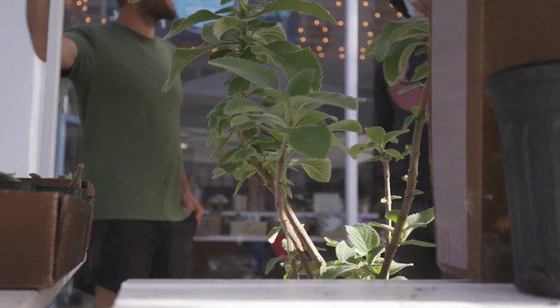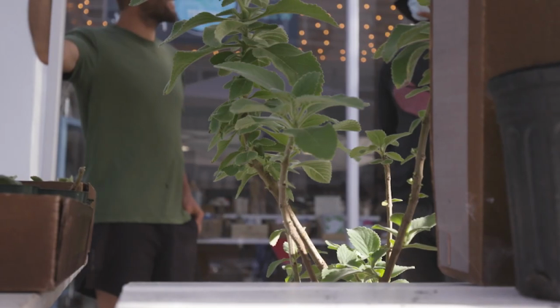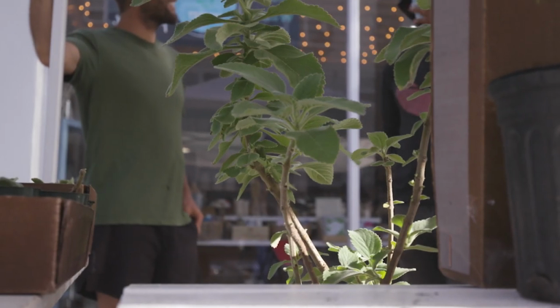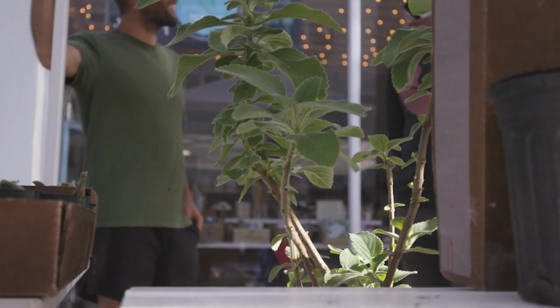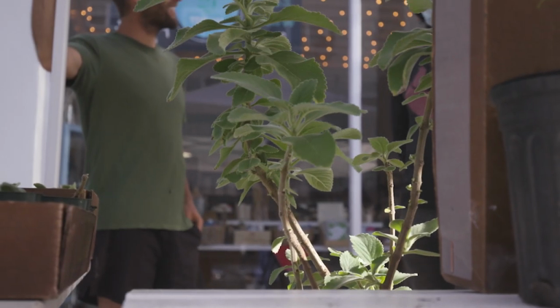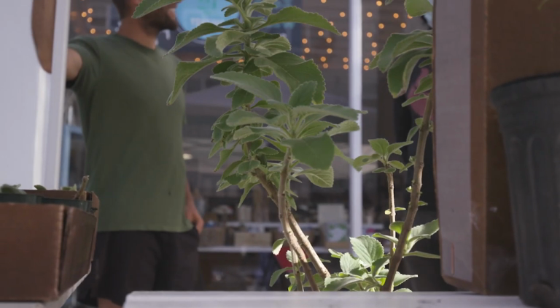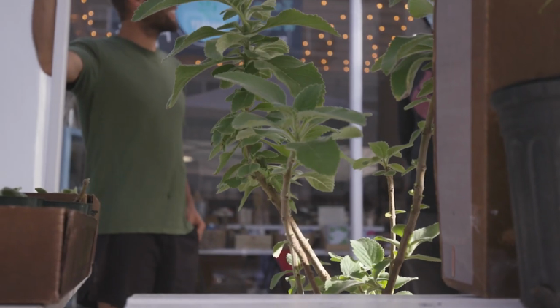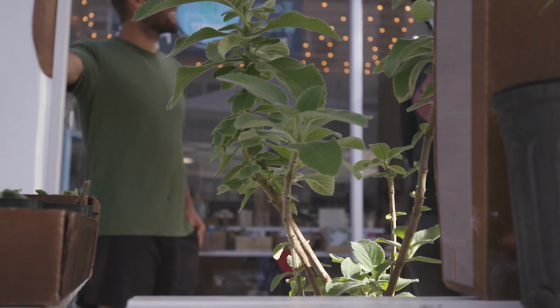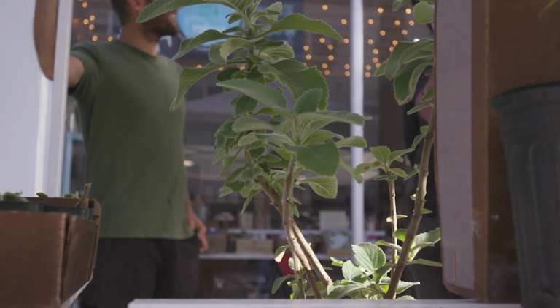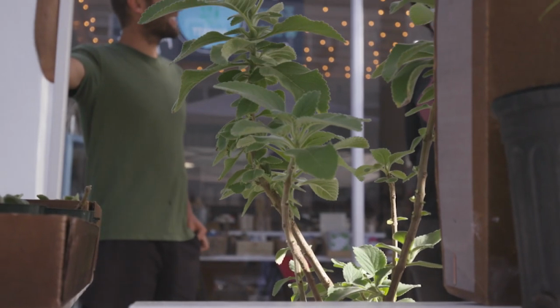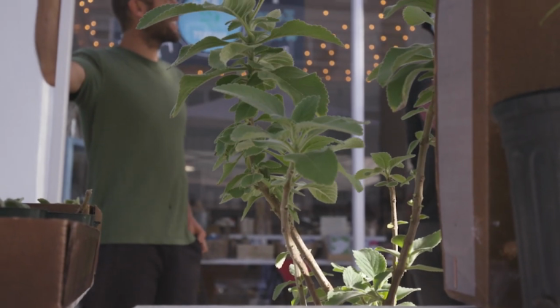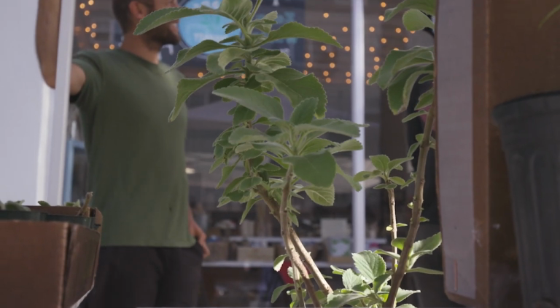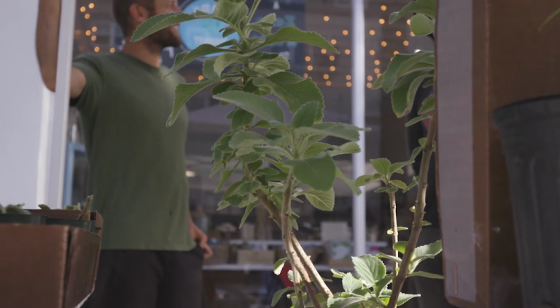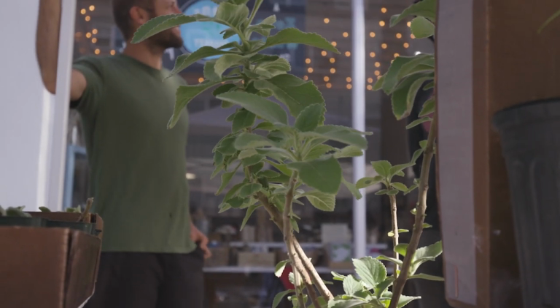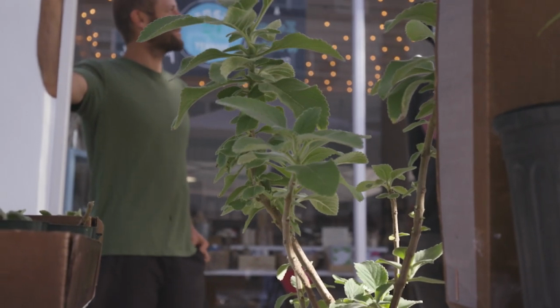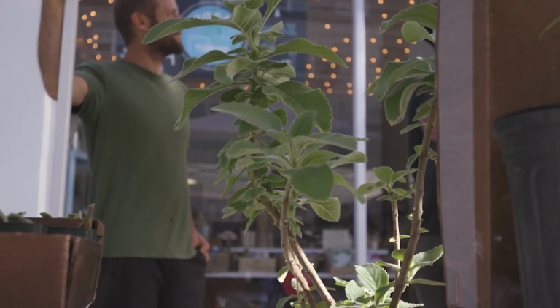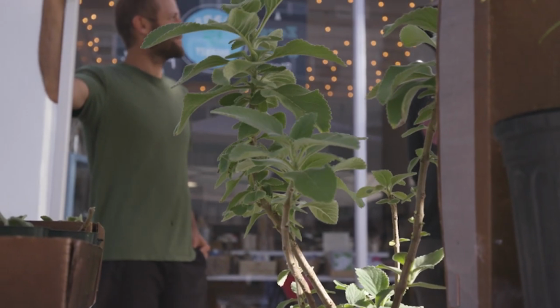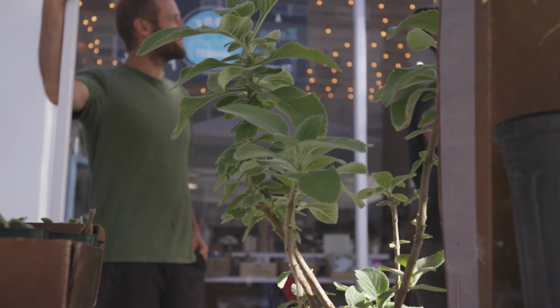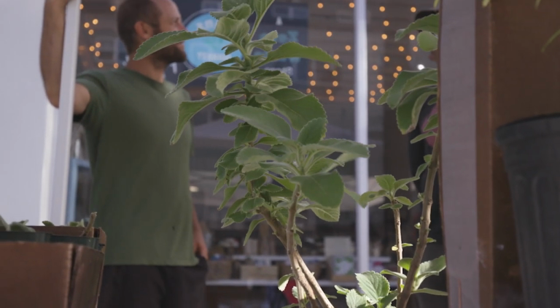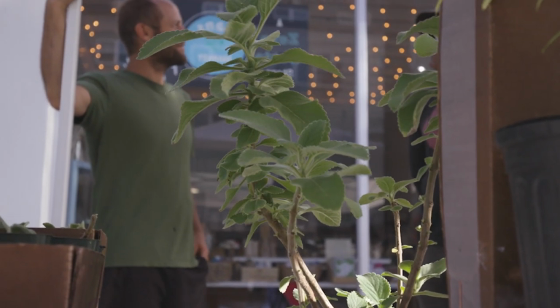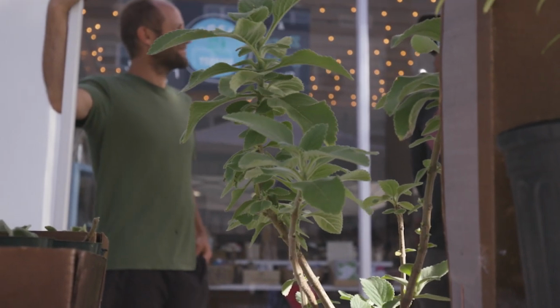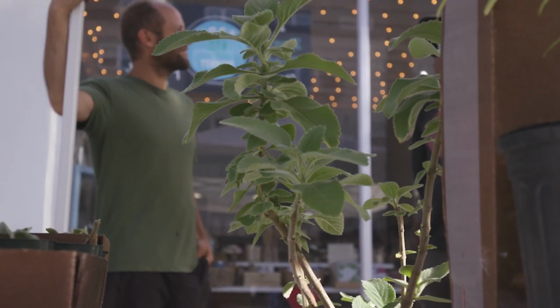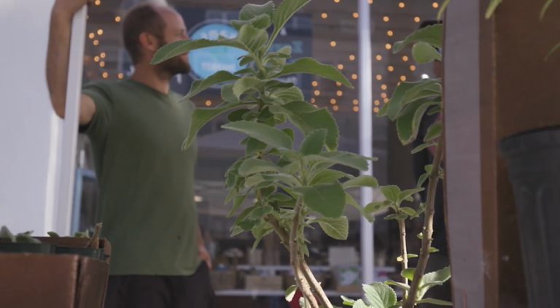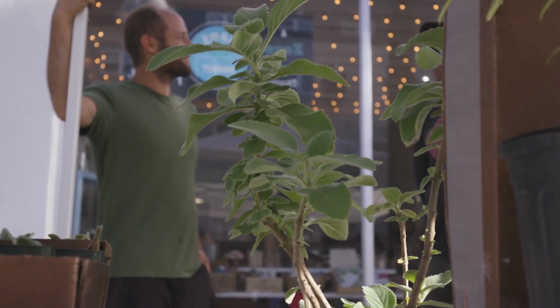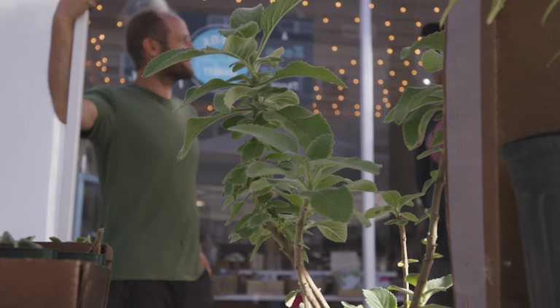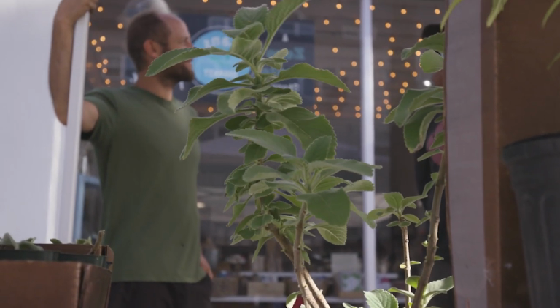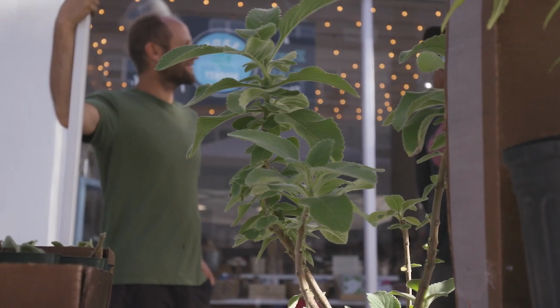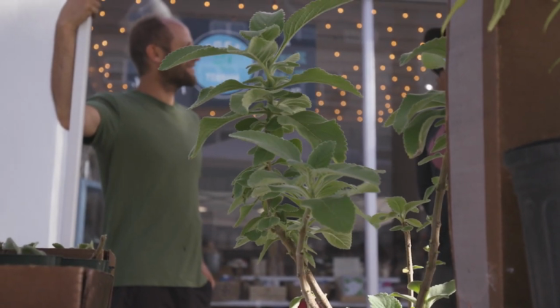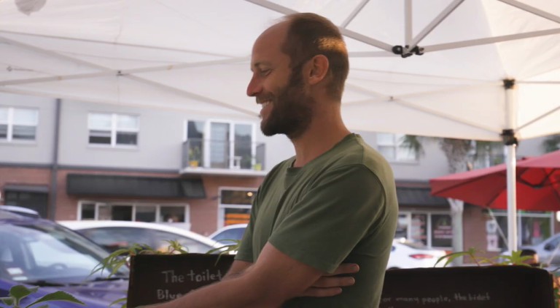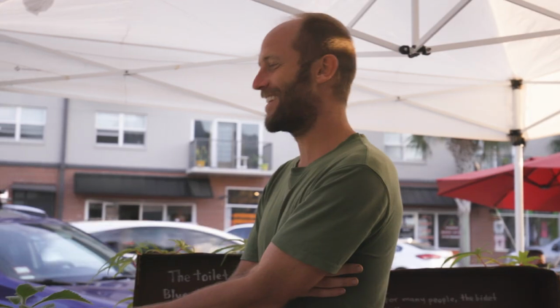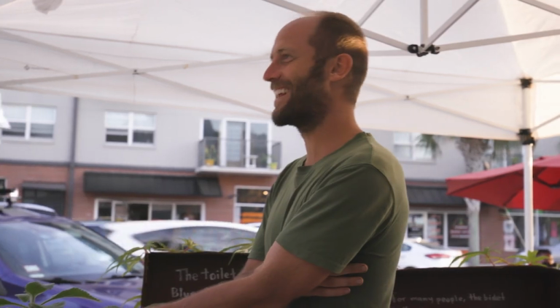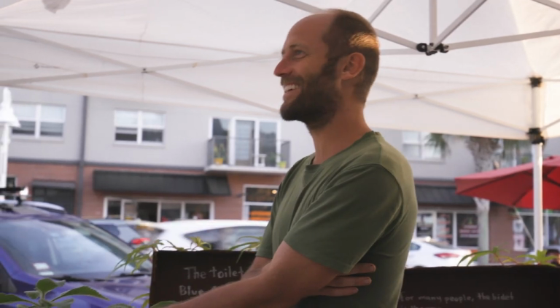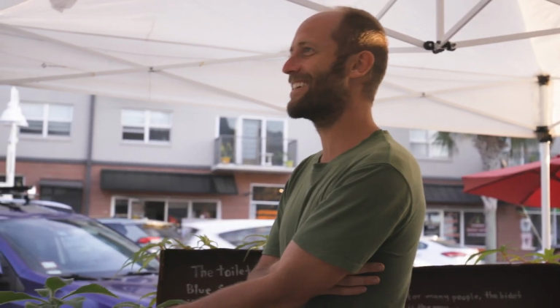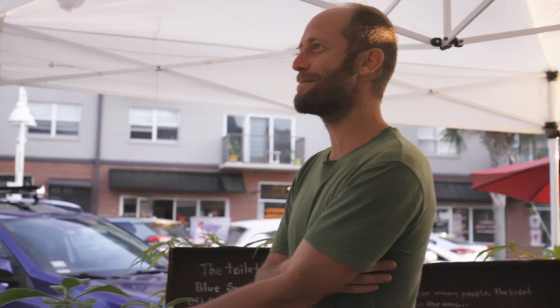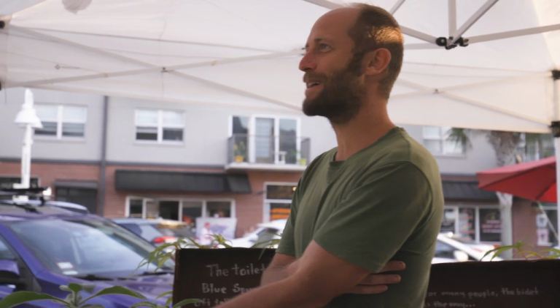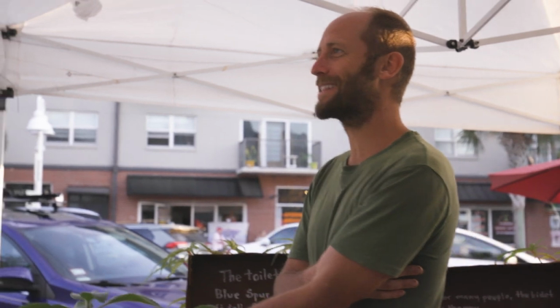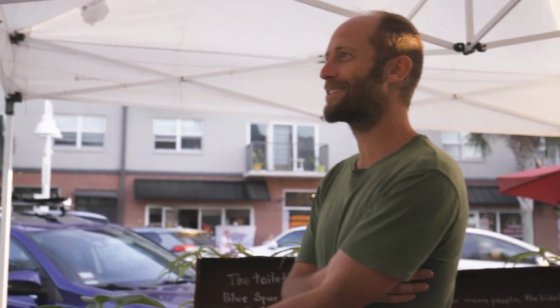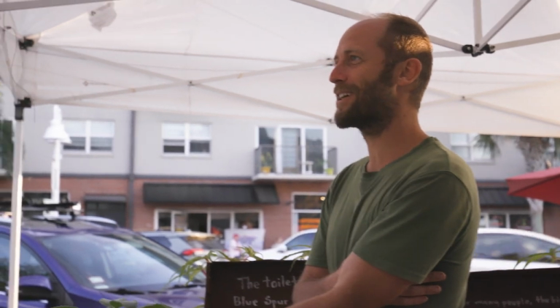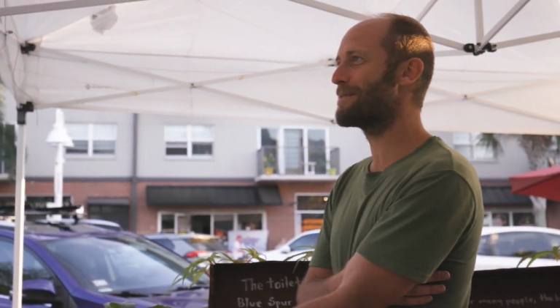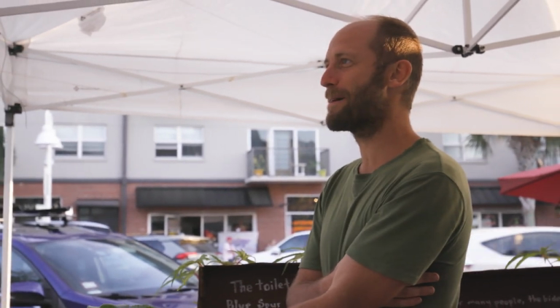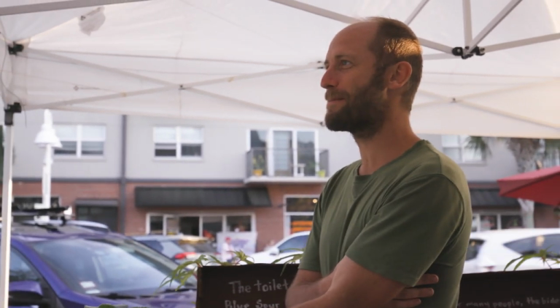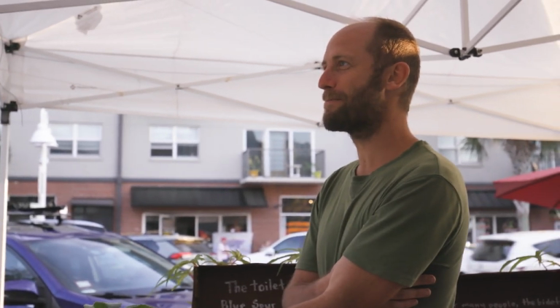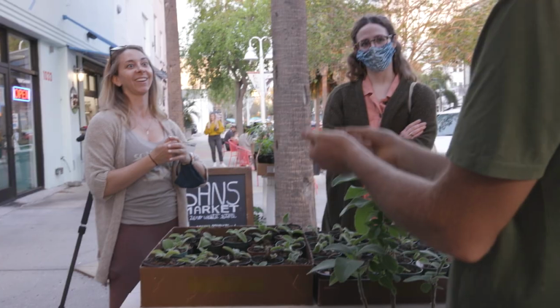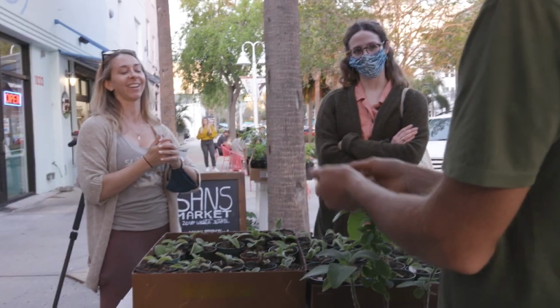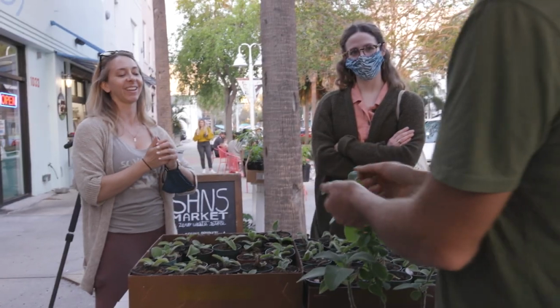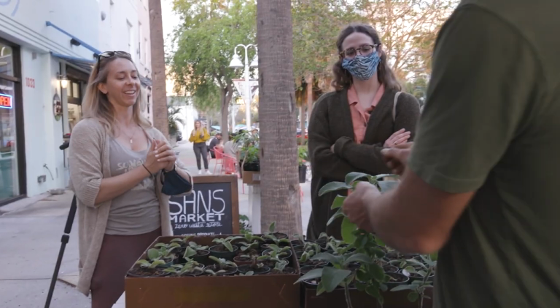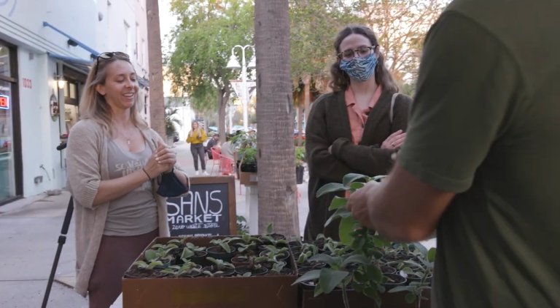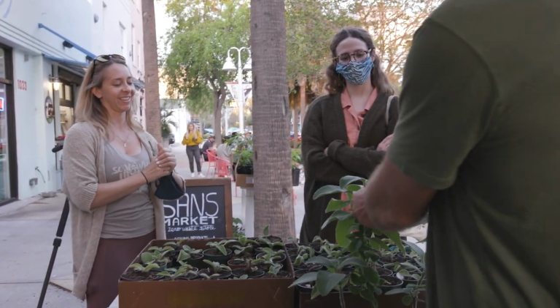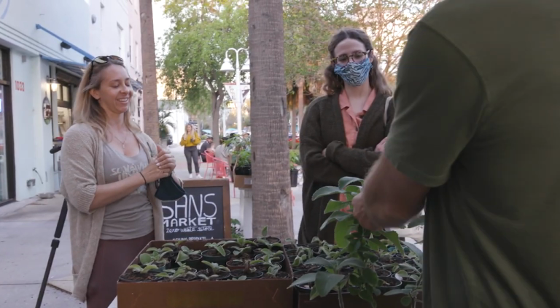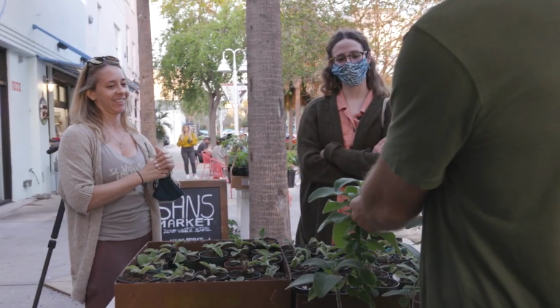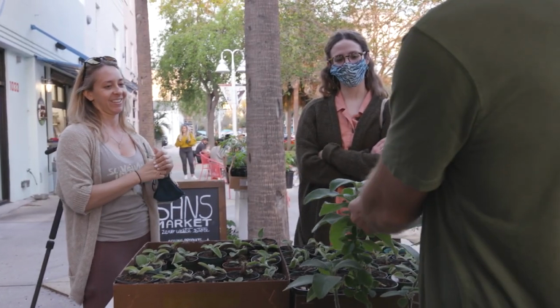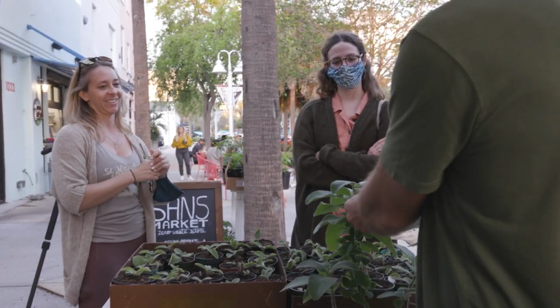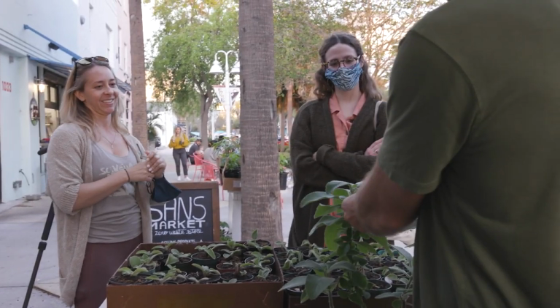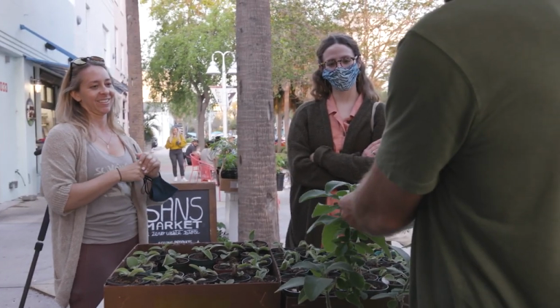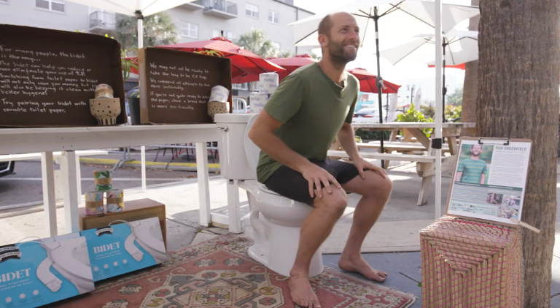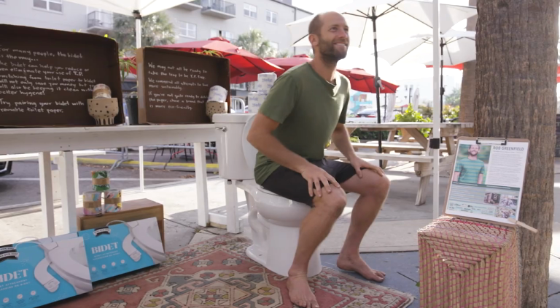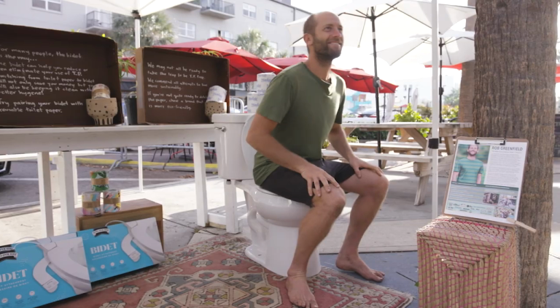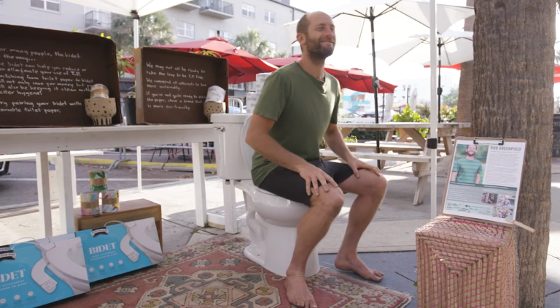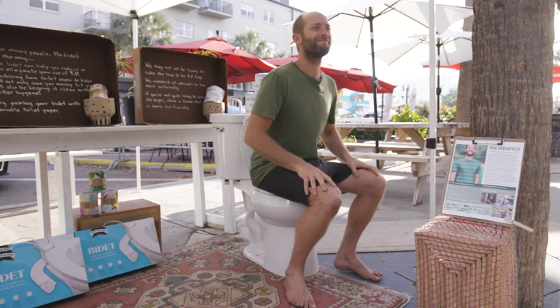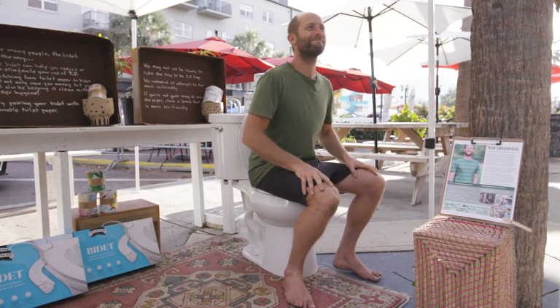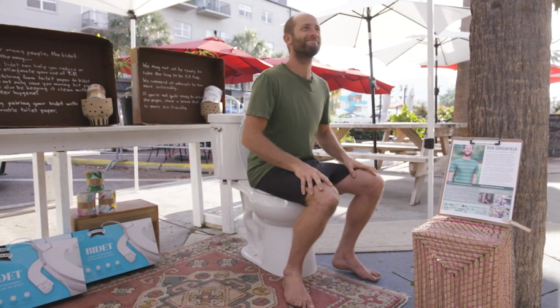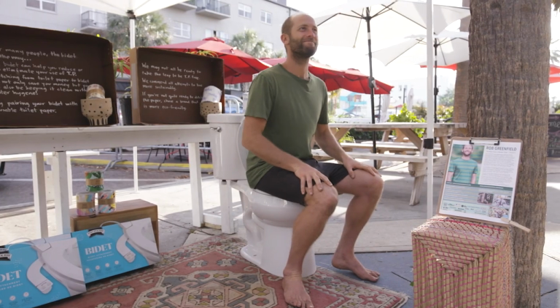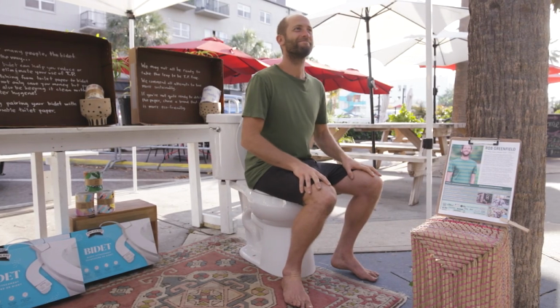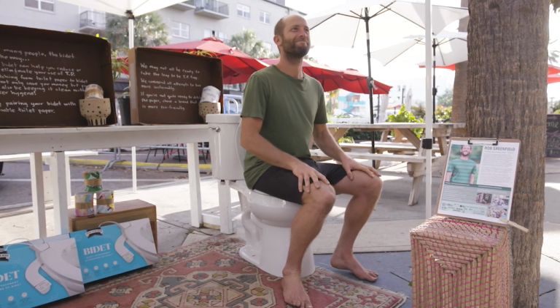Hey there! Do you want to learn about the toilet paper plant?